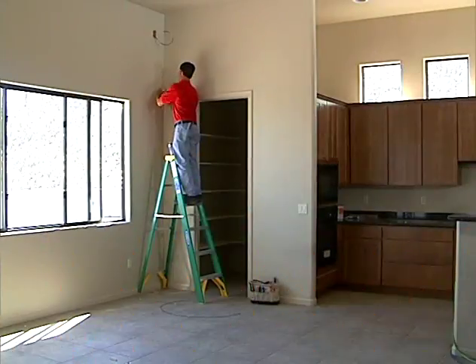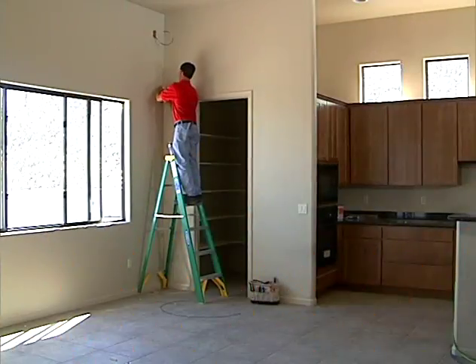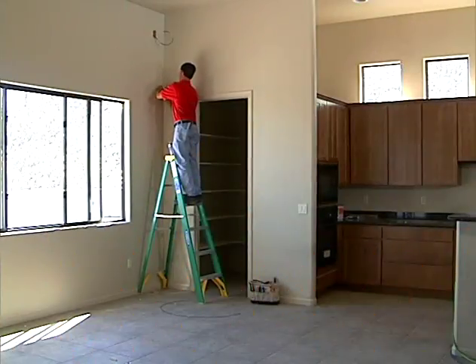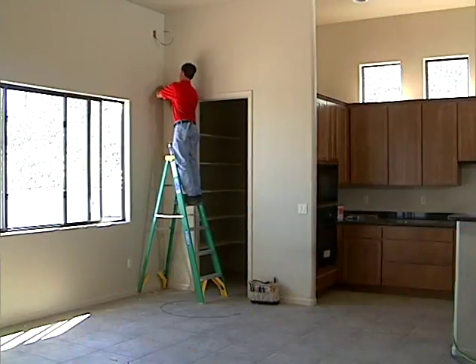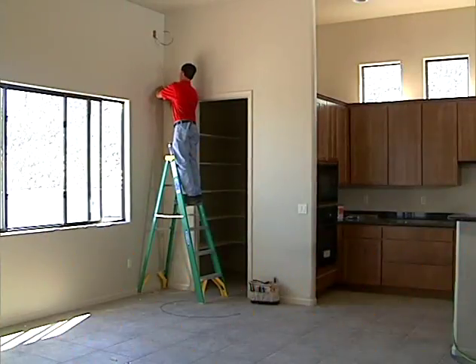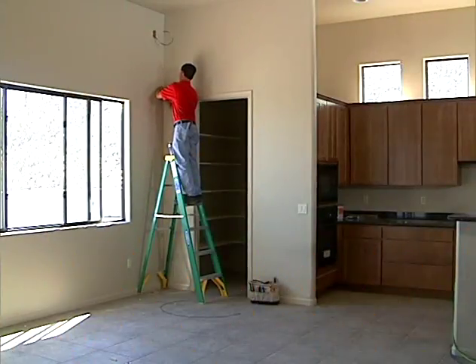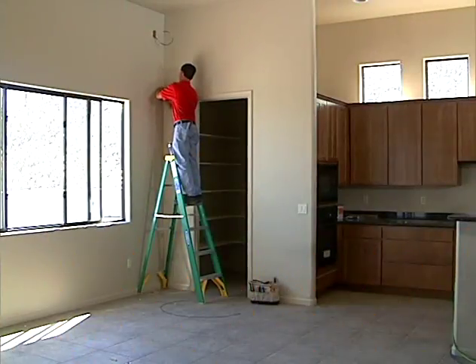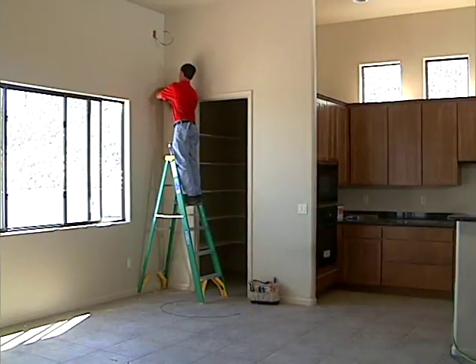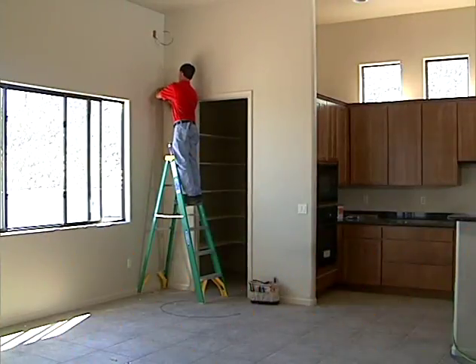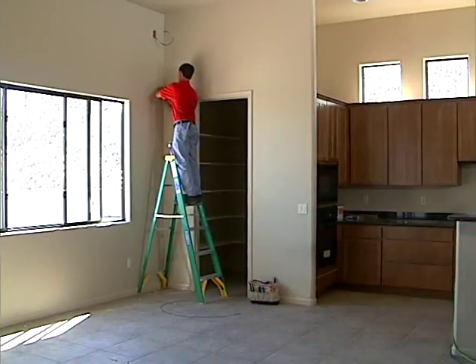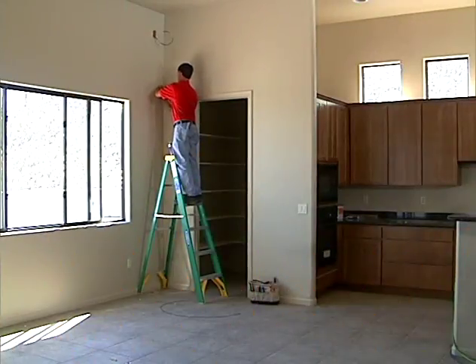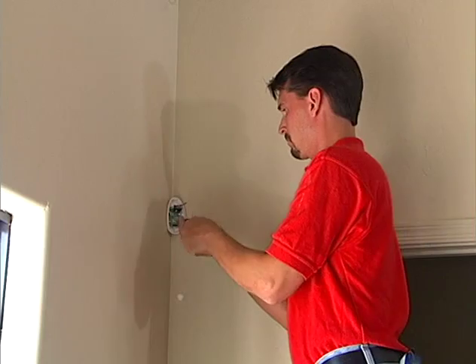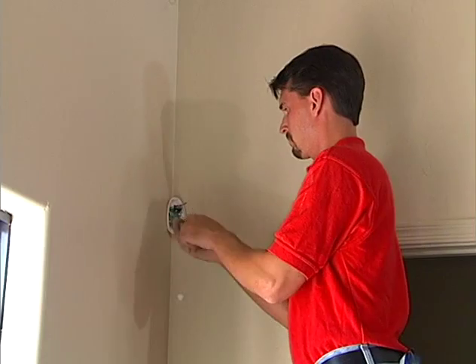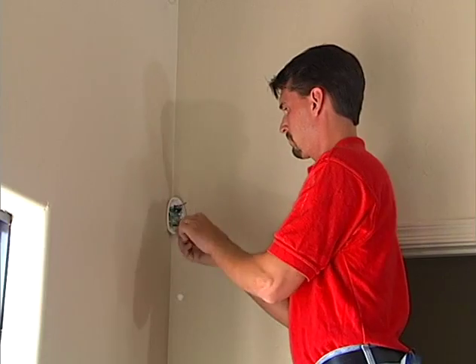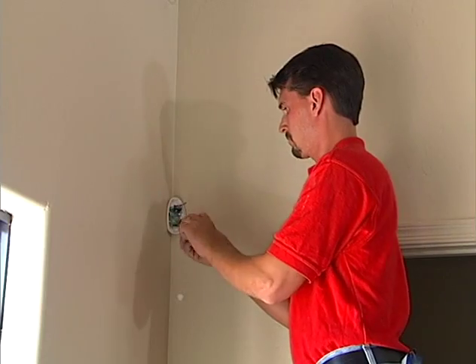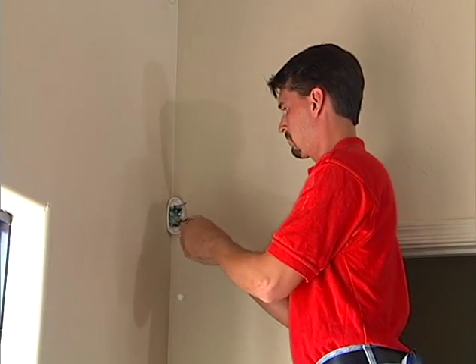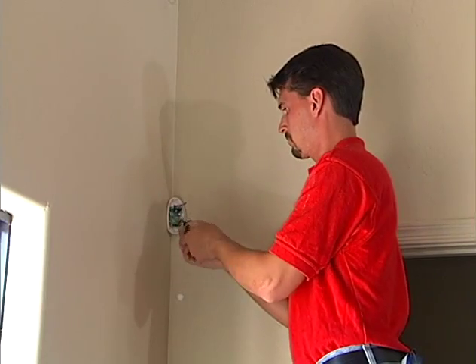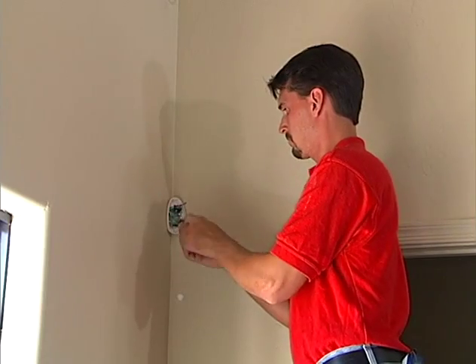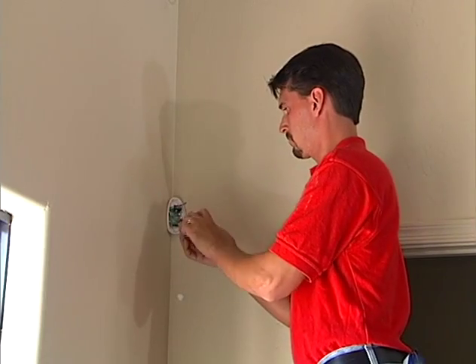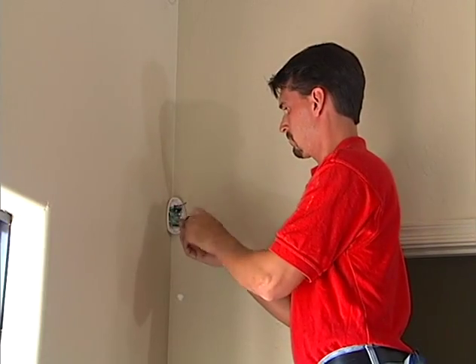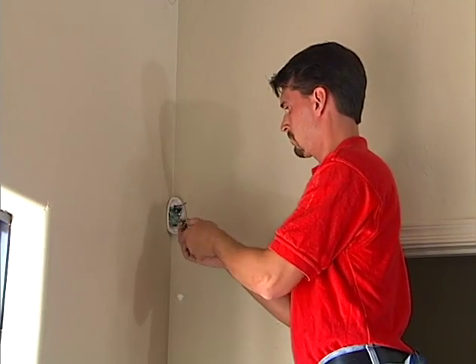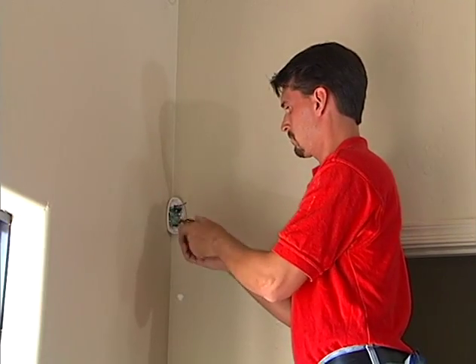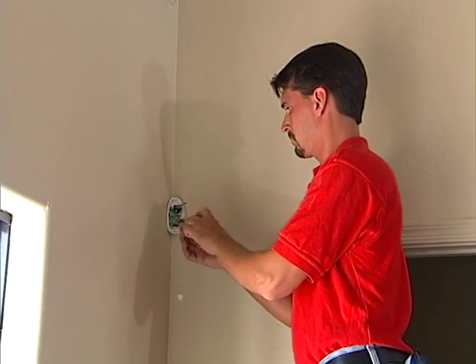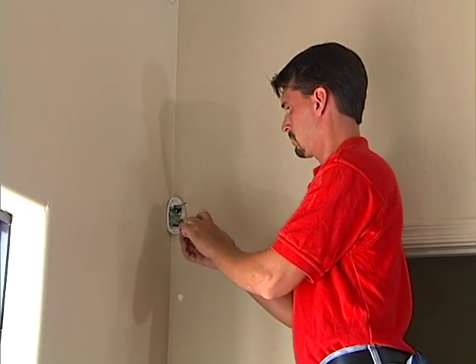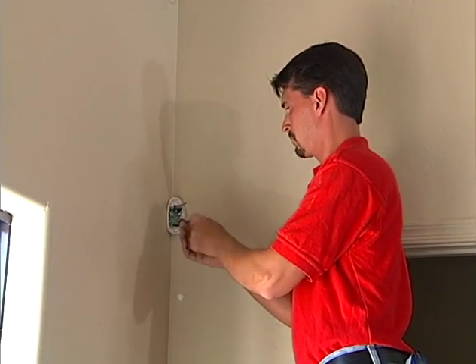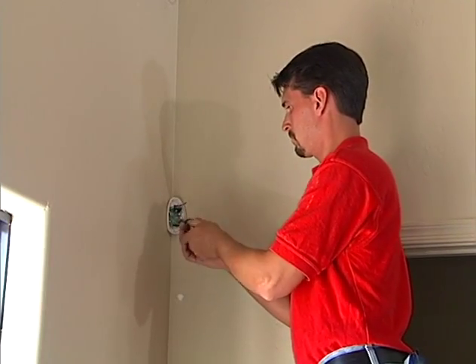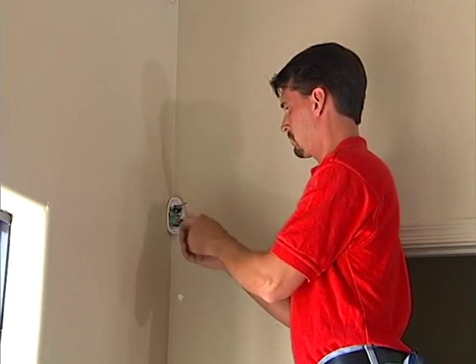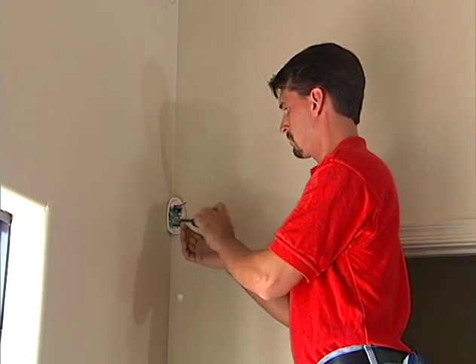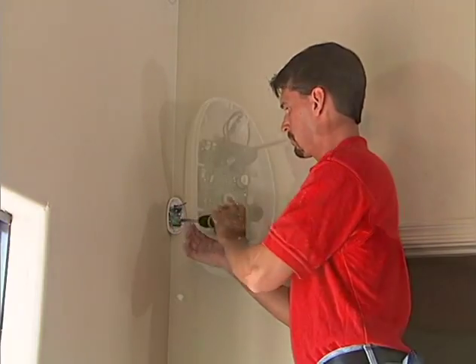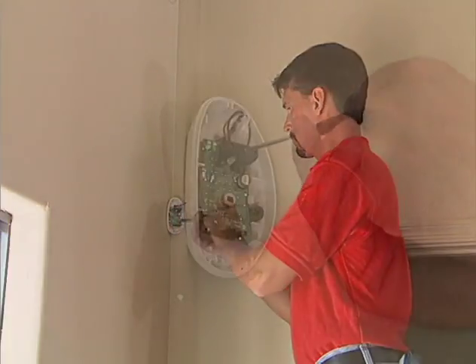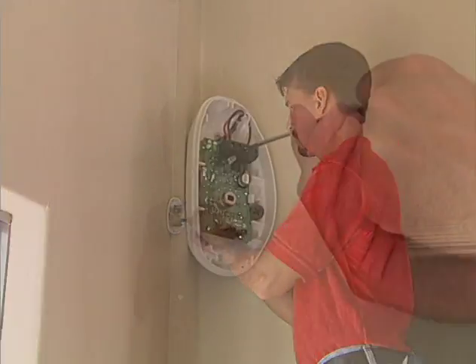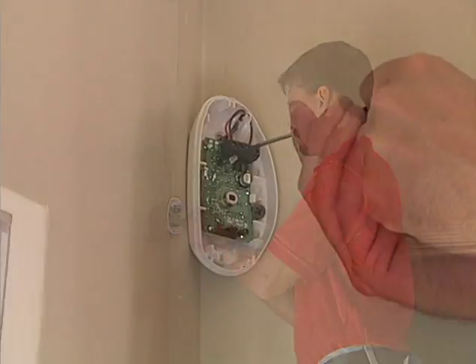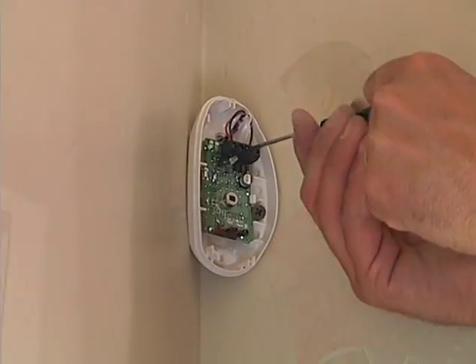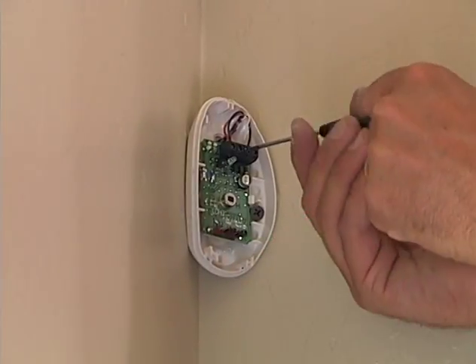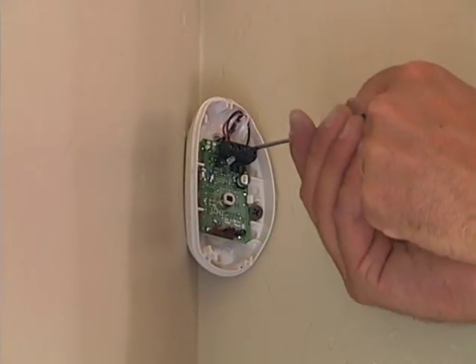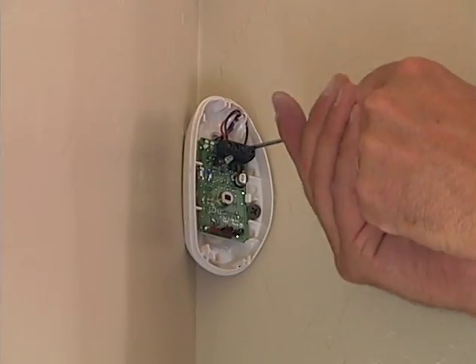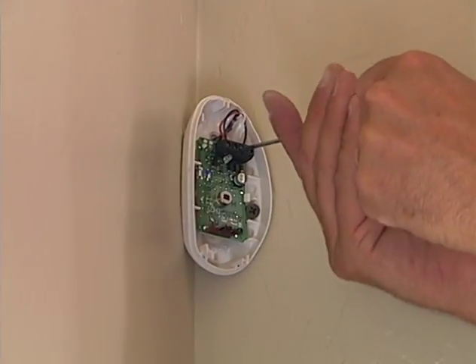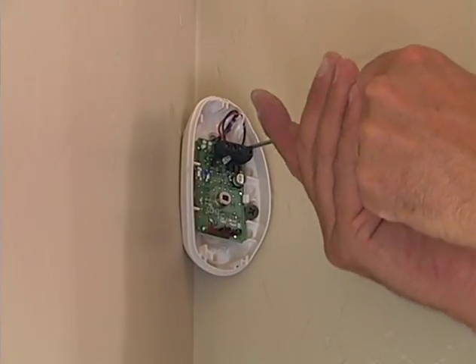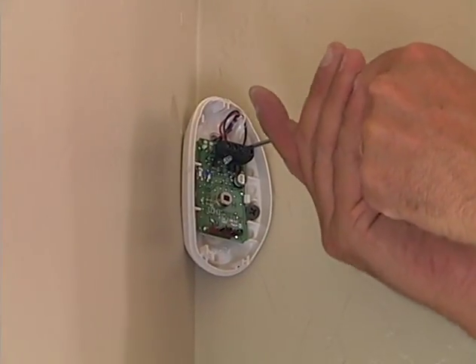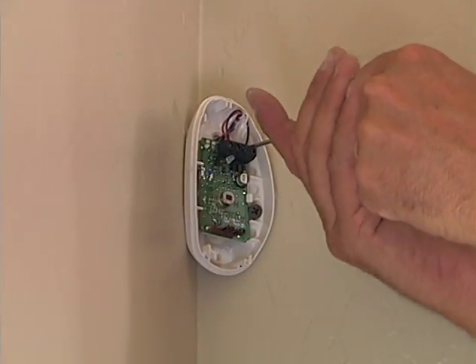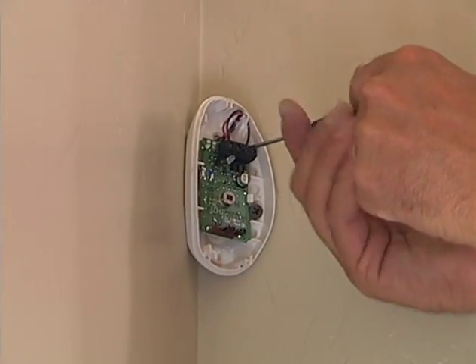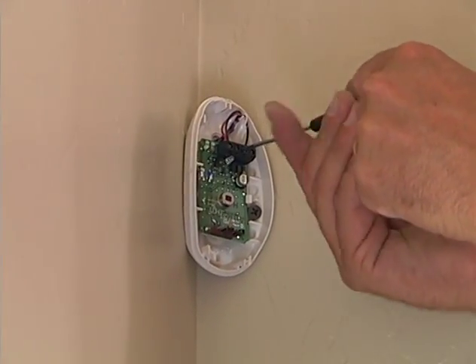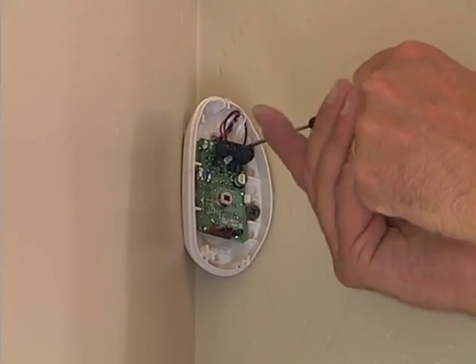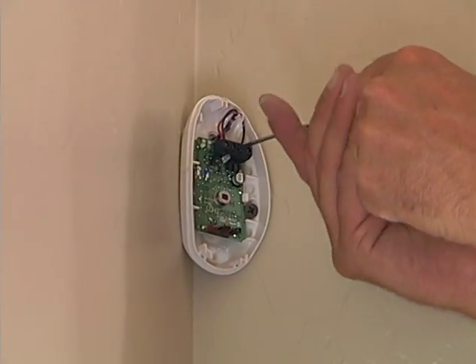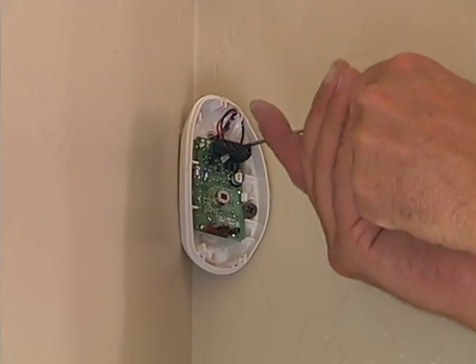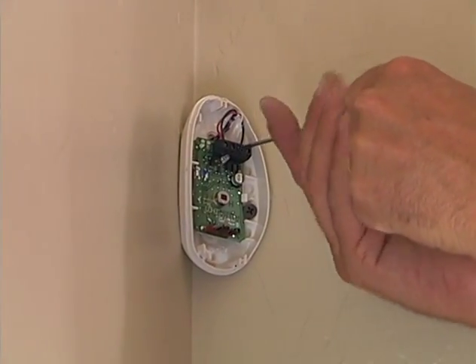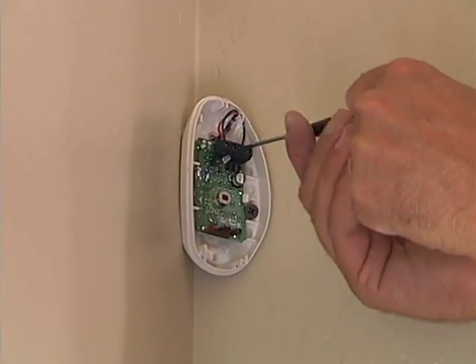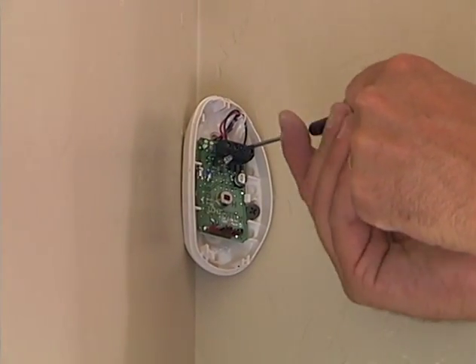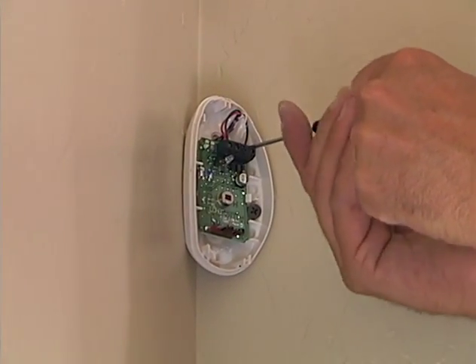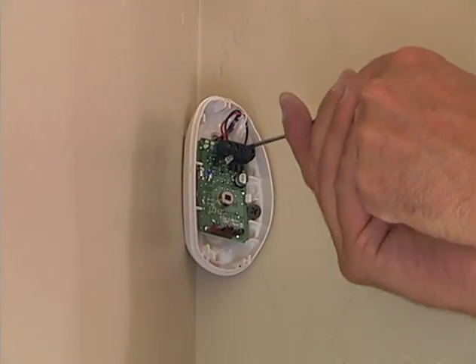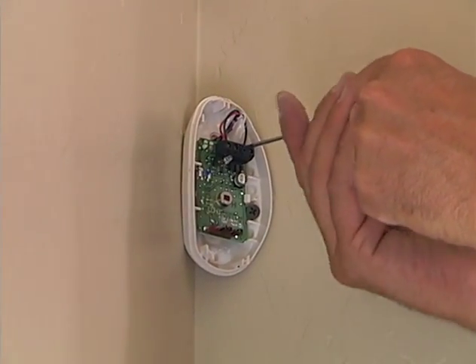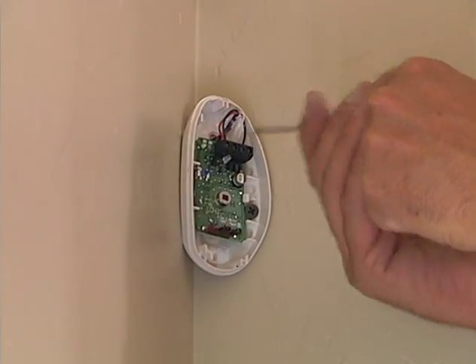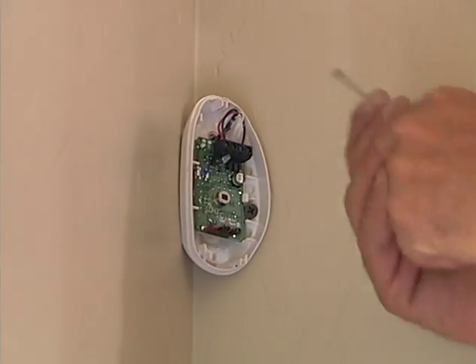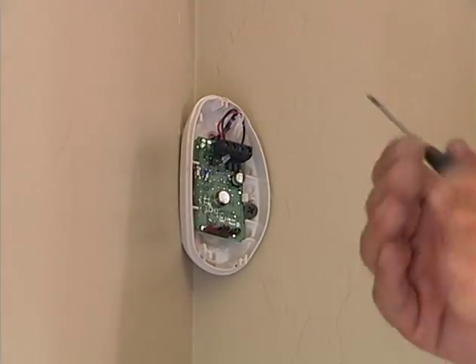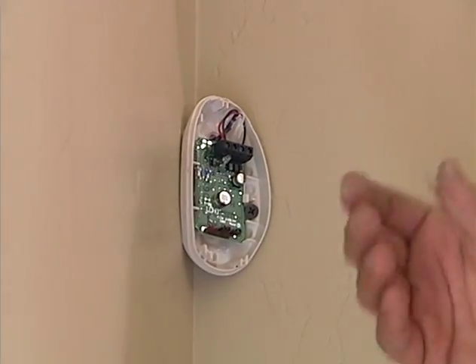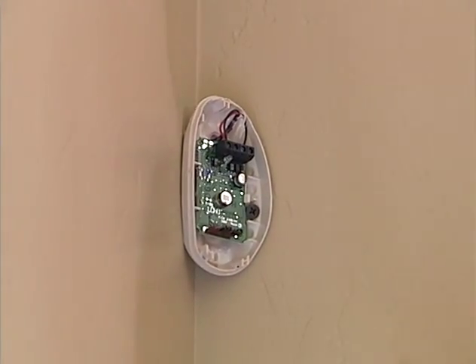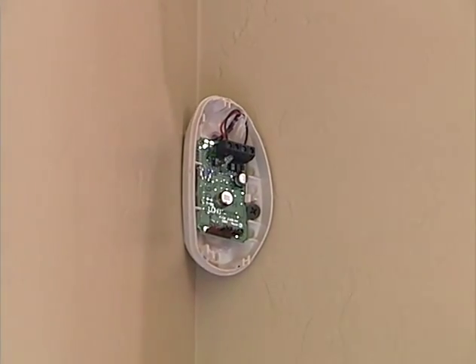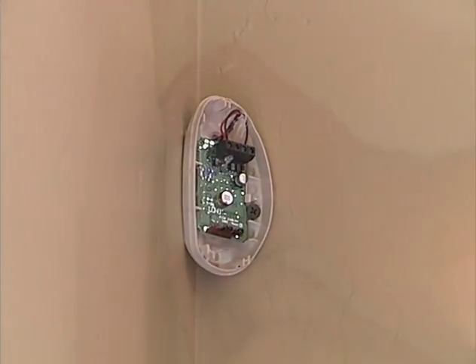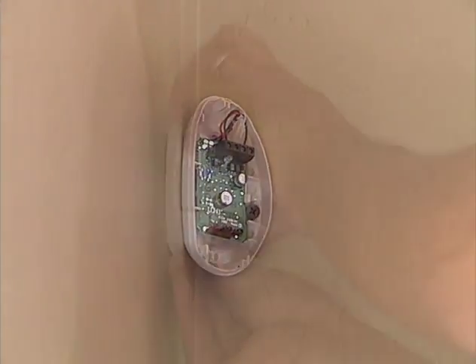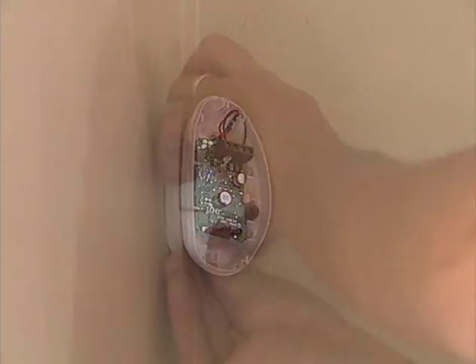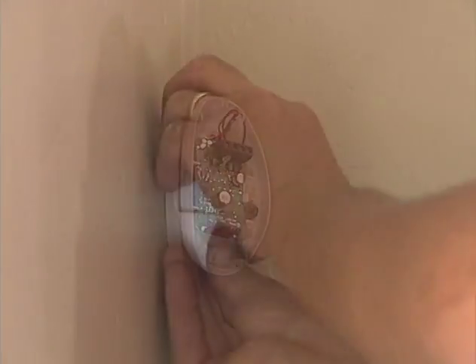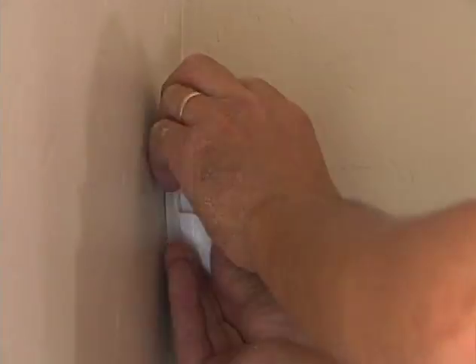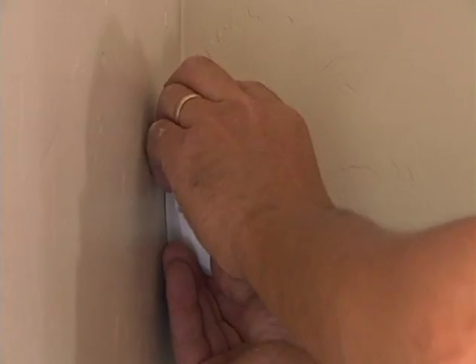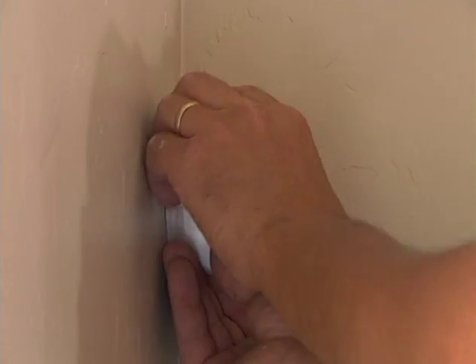Meanwhile, Jason installs the first of two motion sensors. They use two conductors for power and two for a normally closed contact.